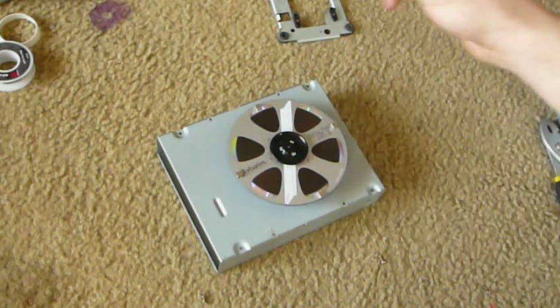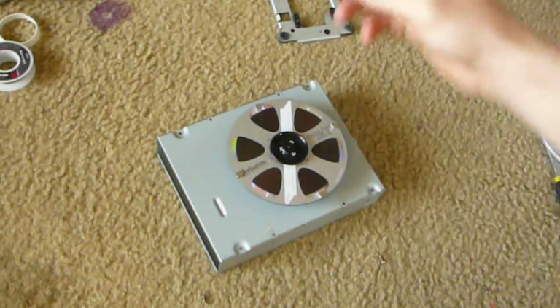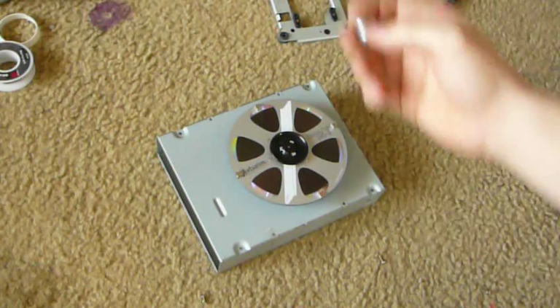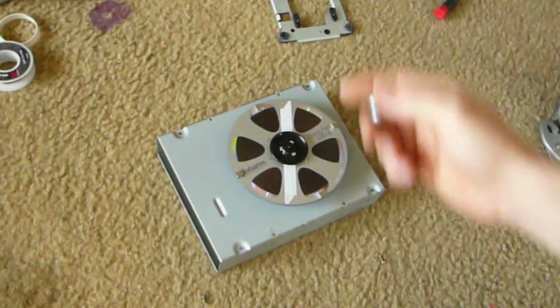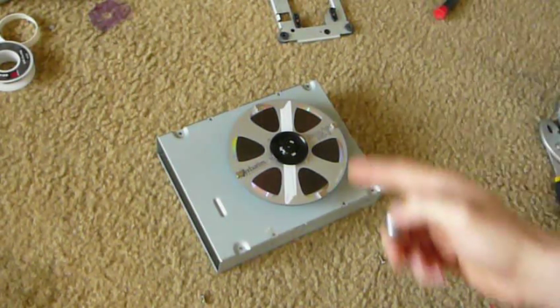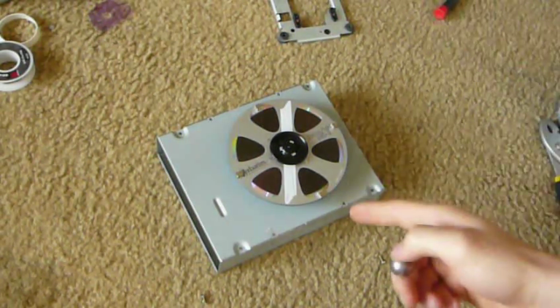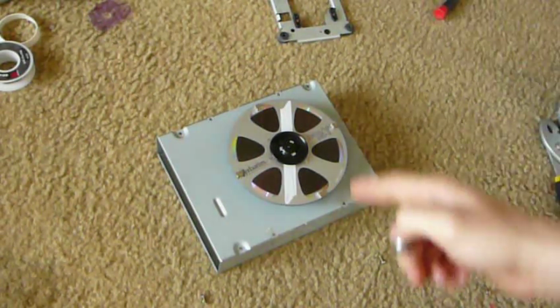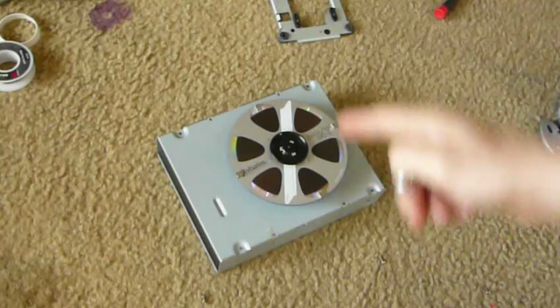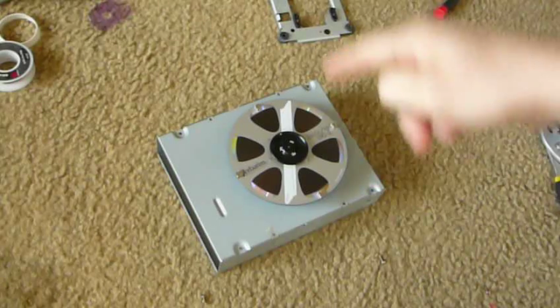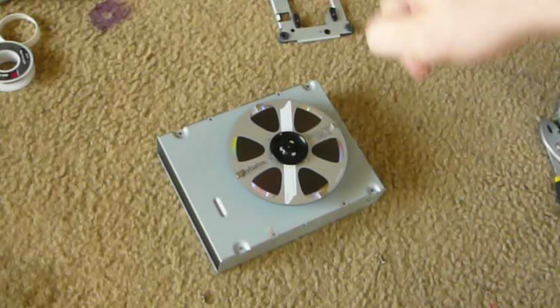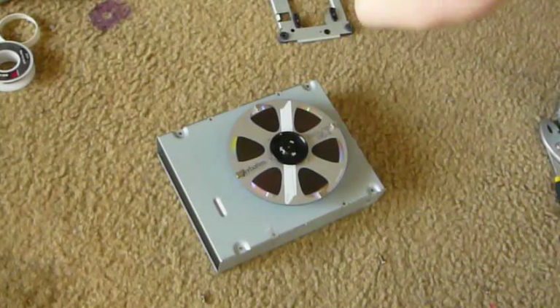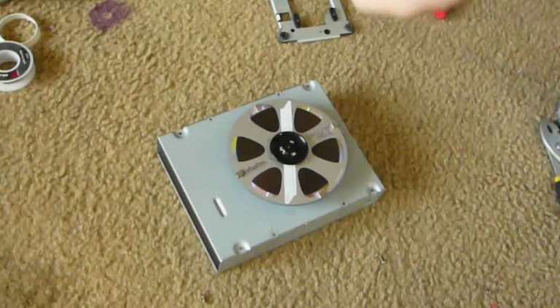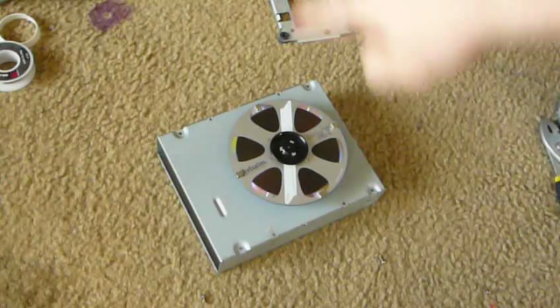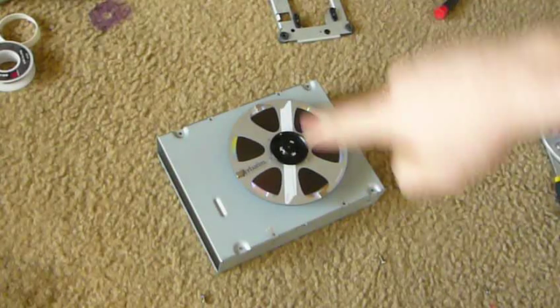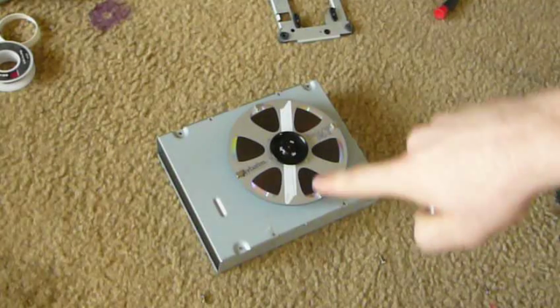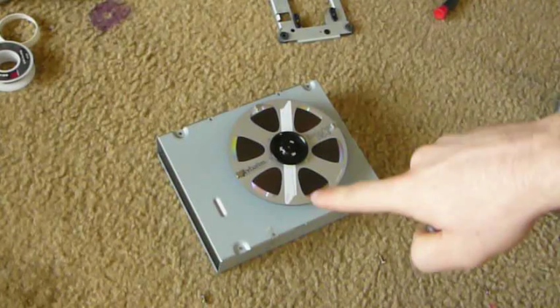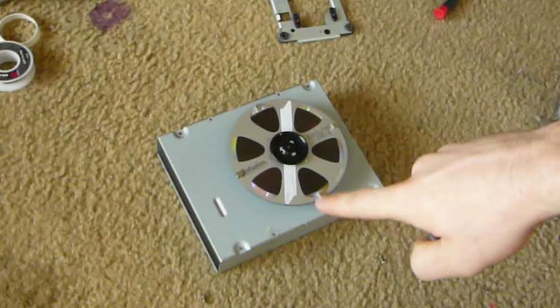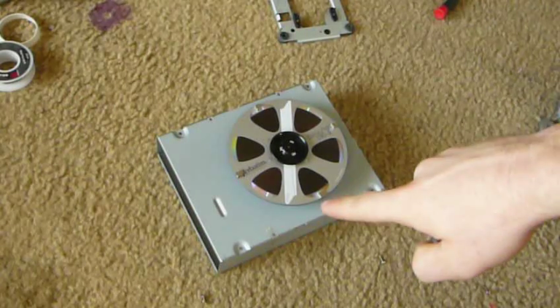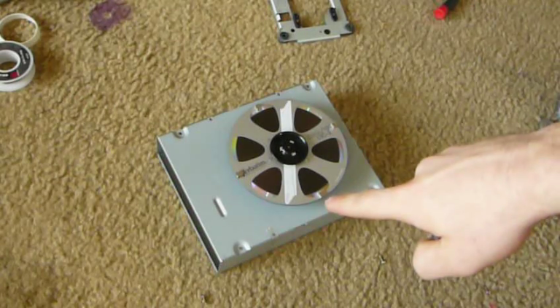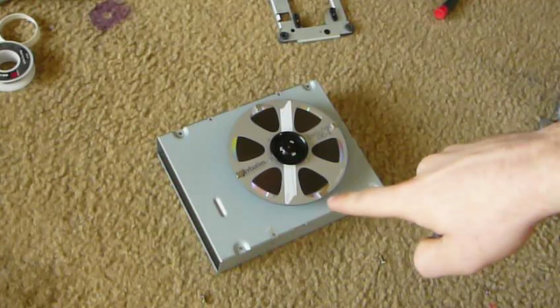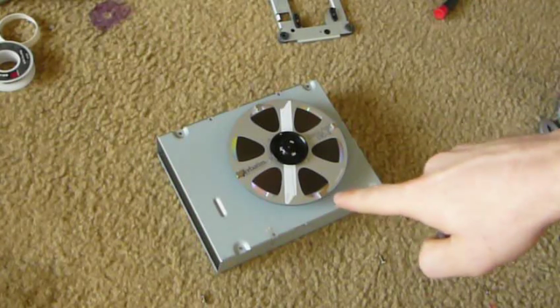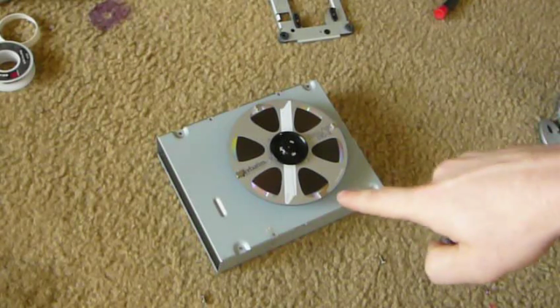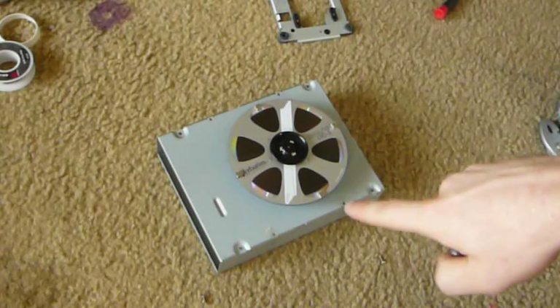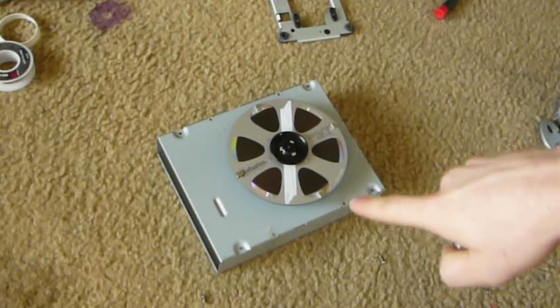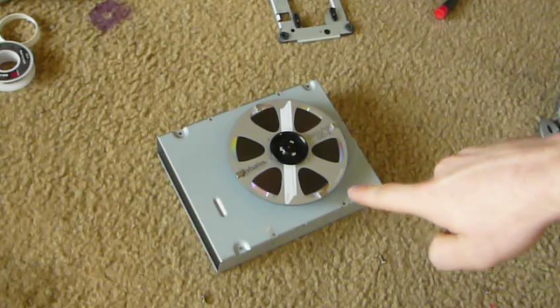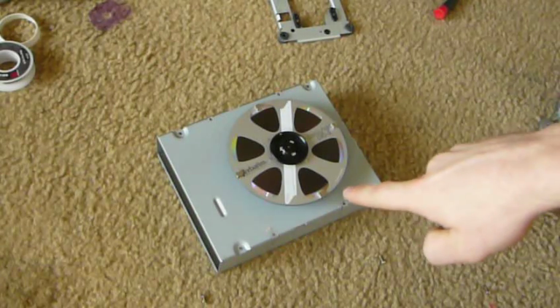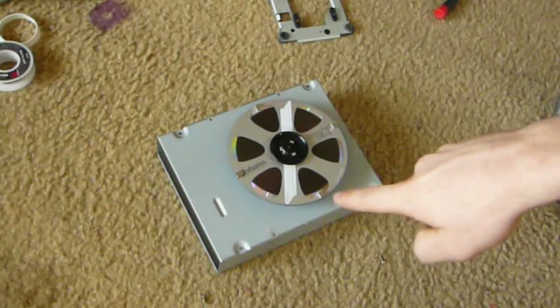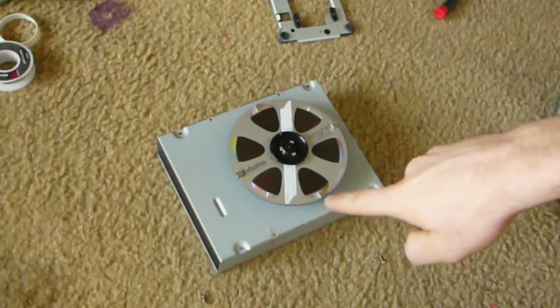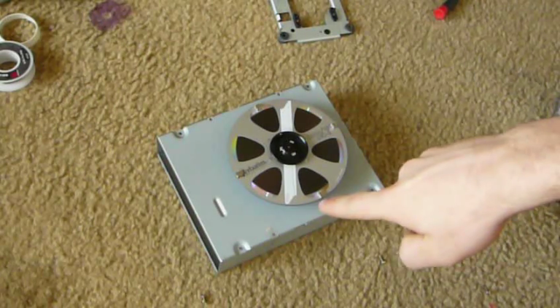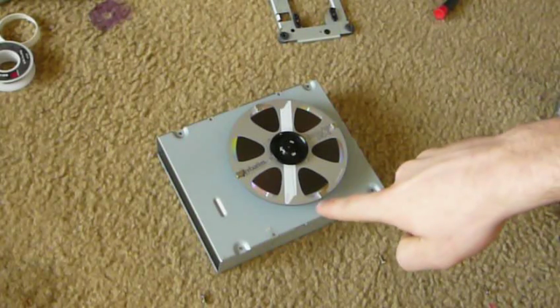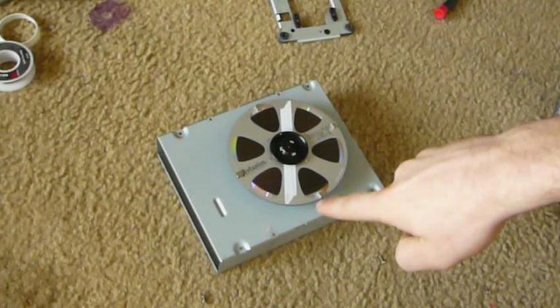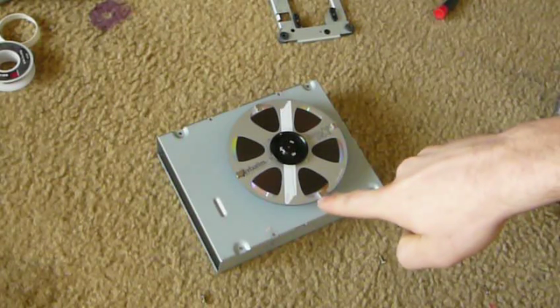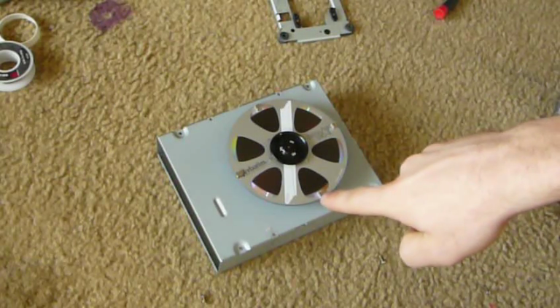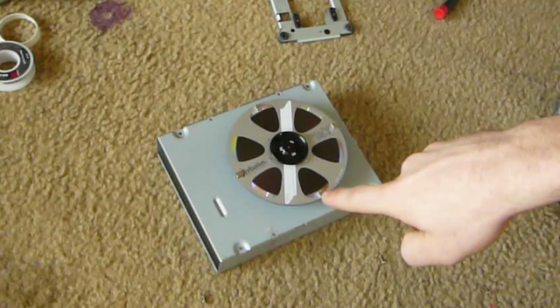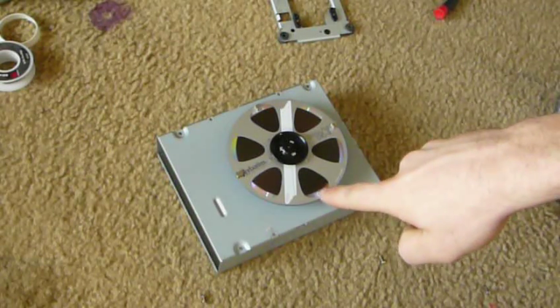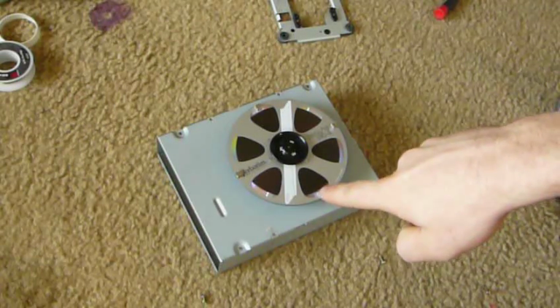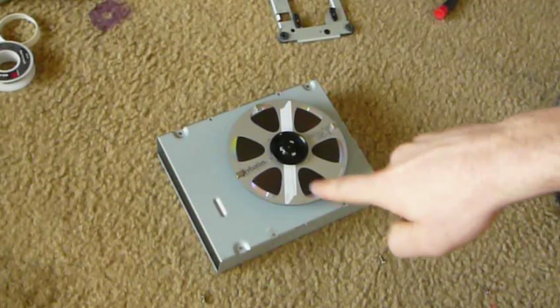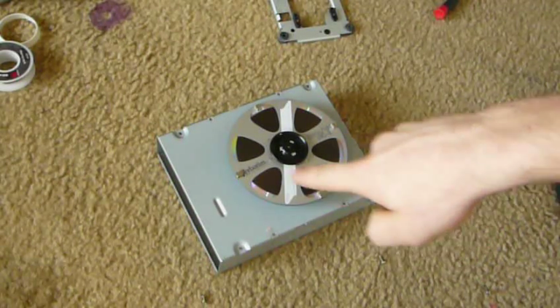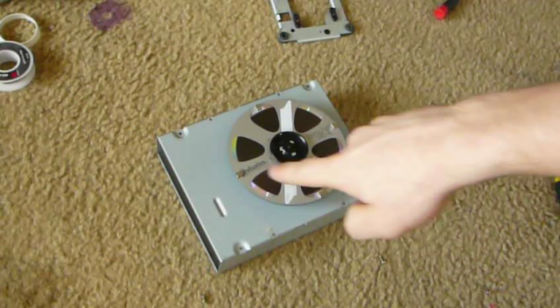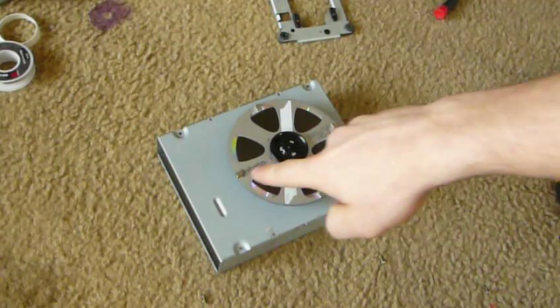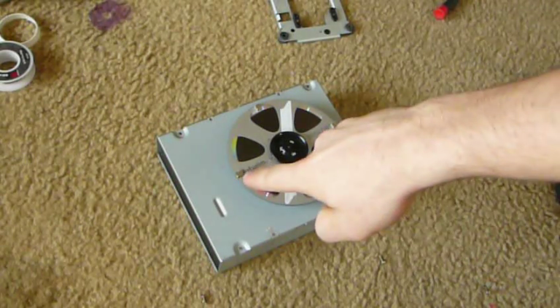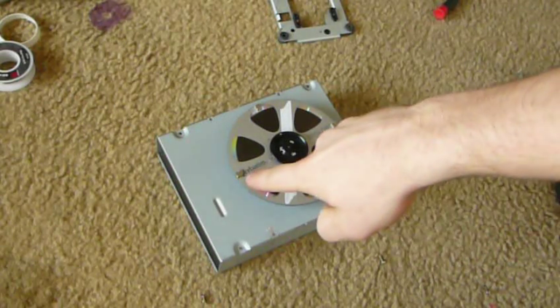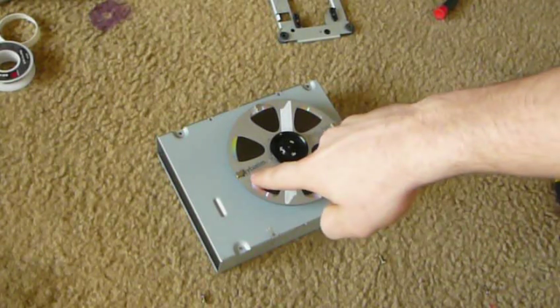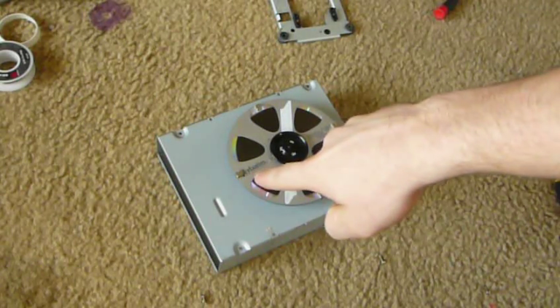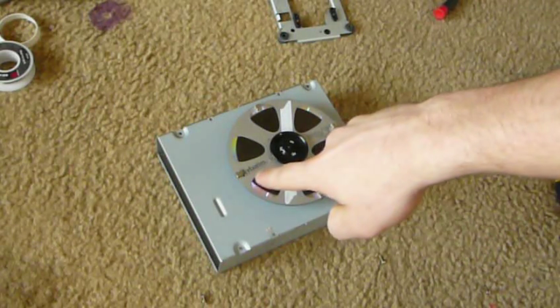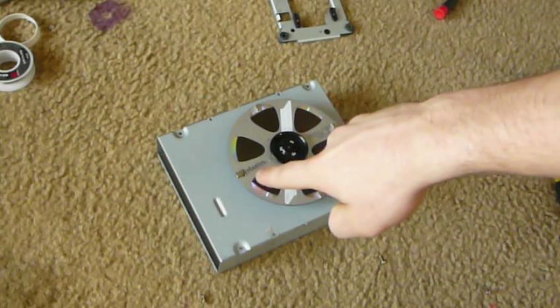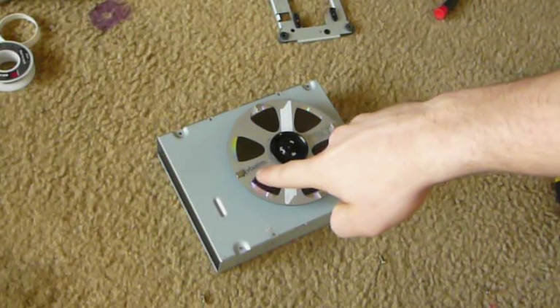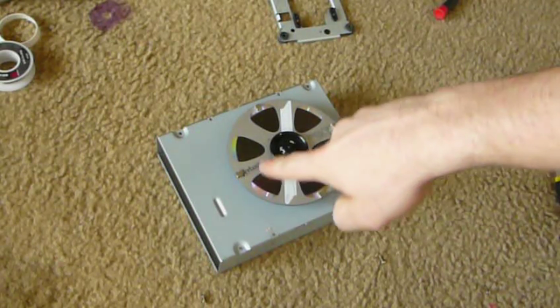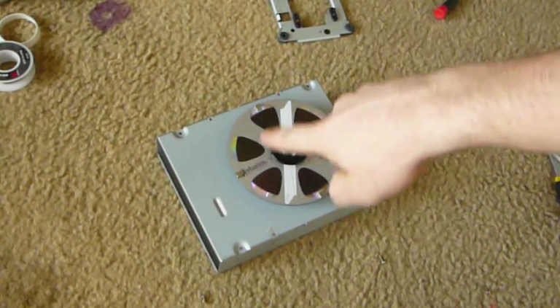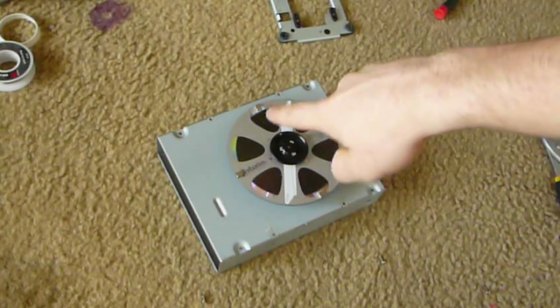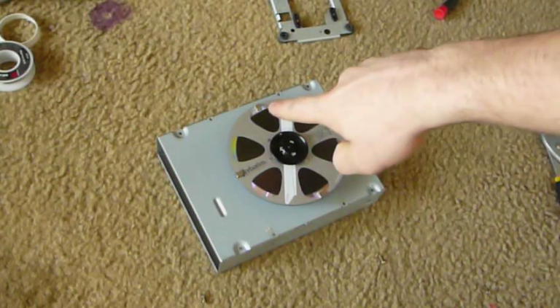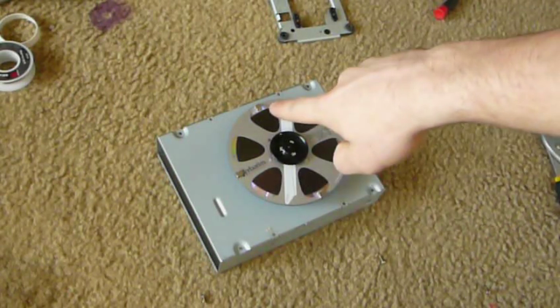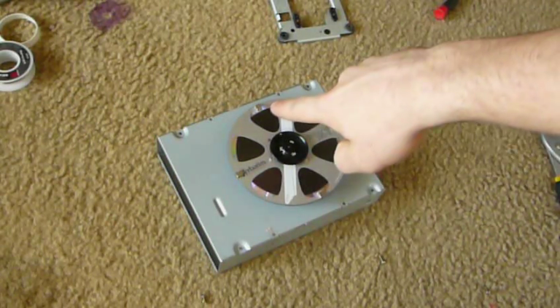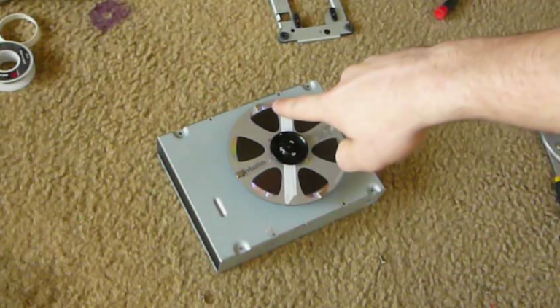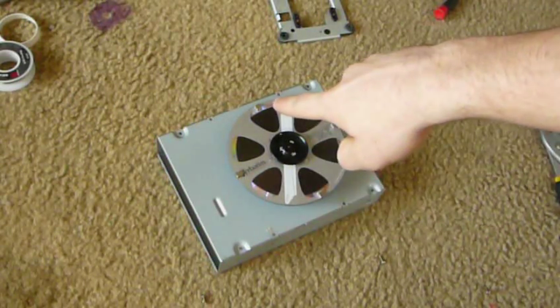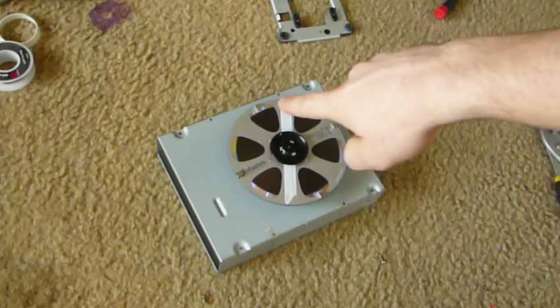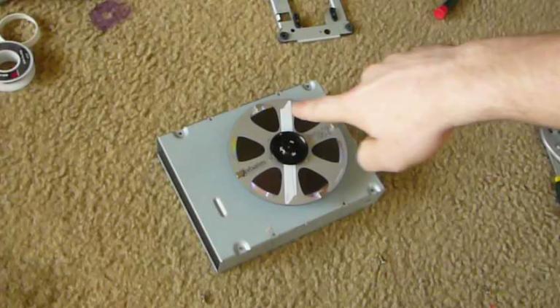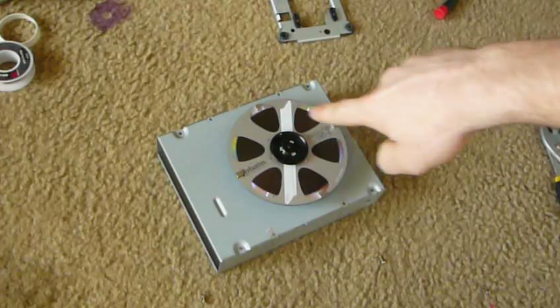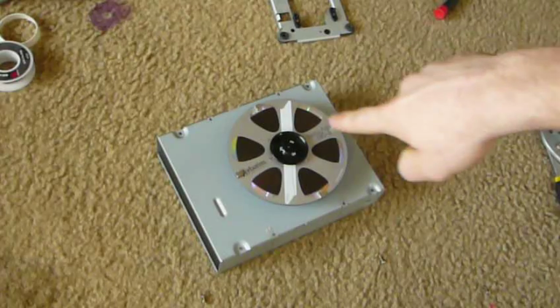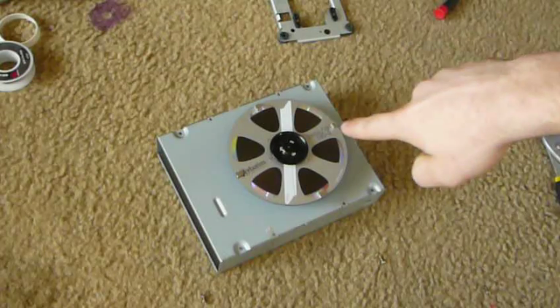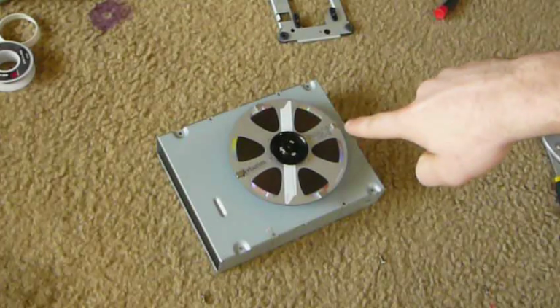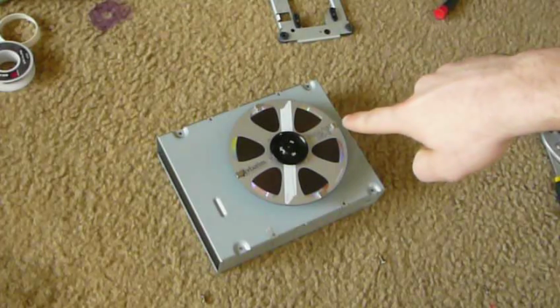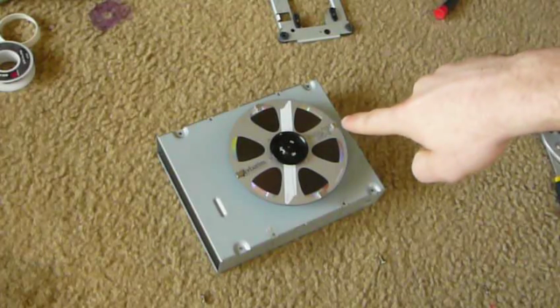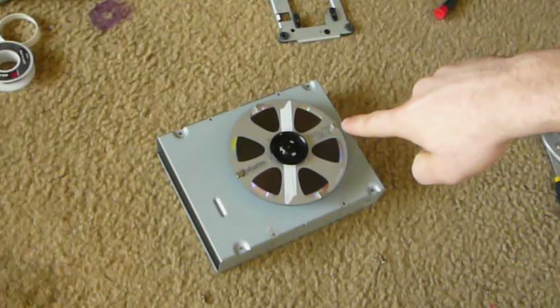There are four magnets on this: one here, here, here, and here.